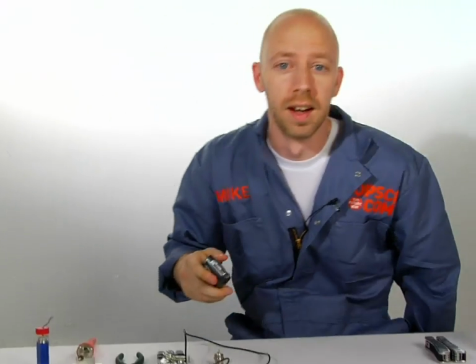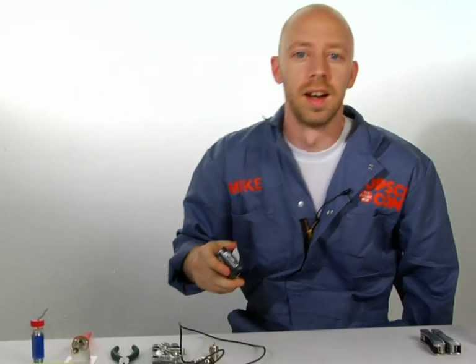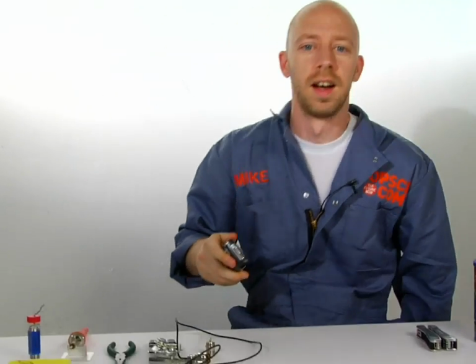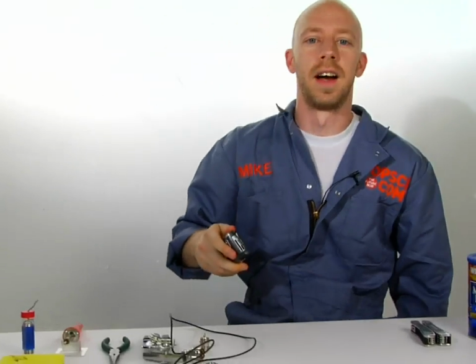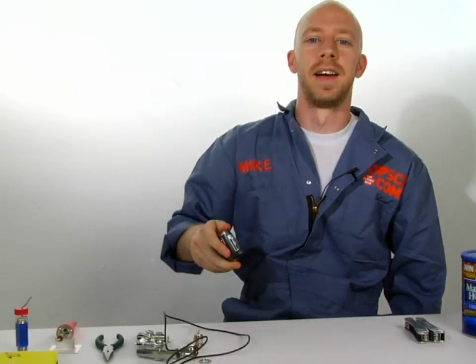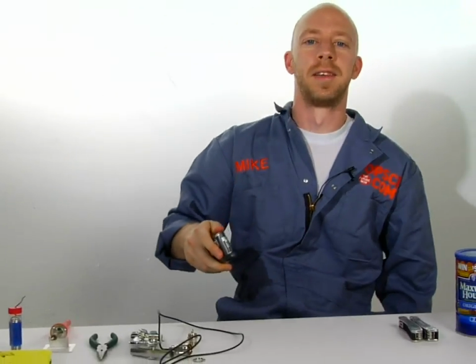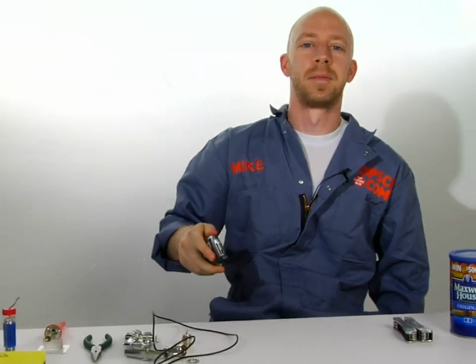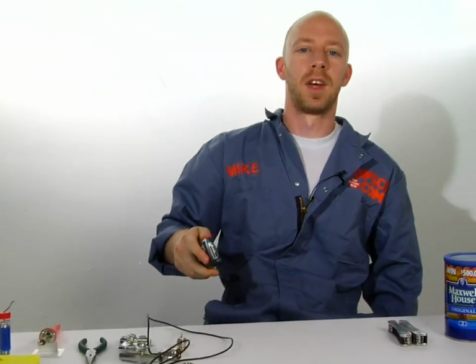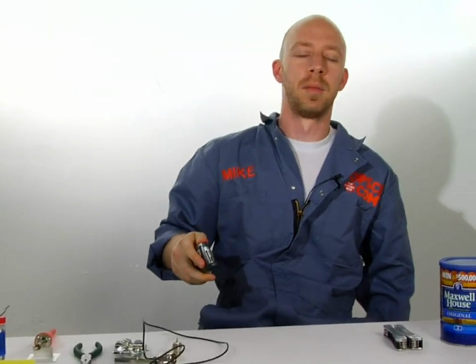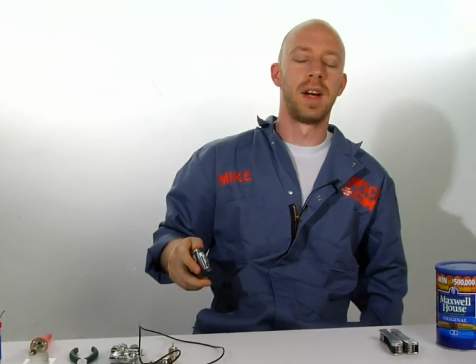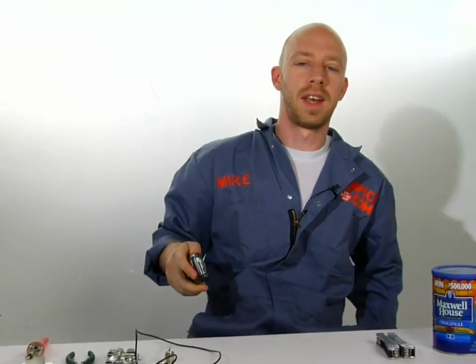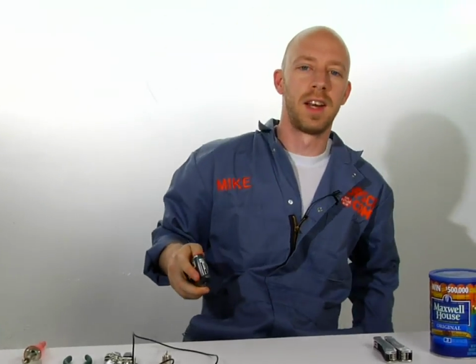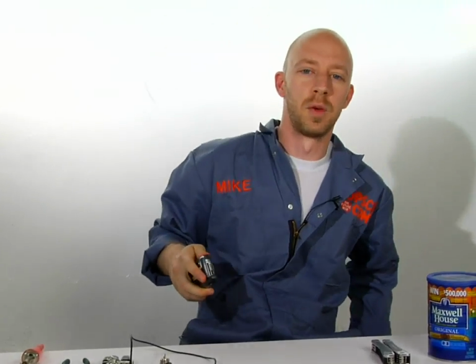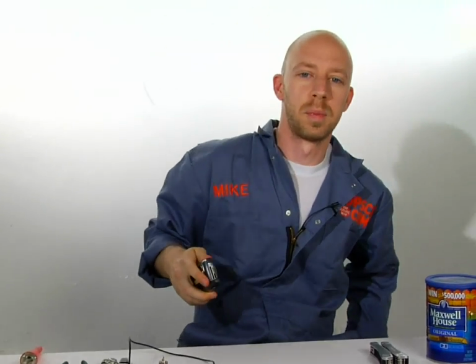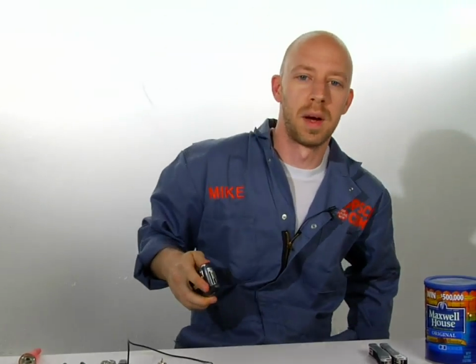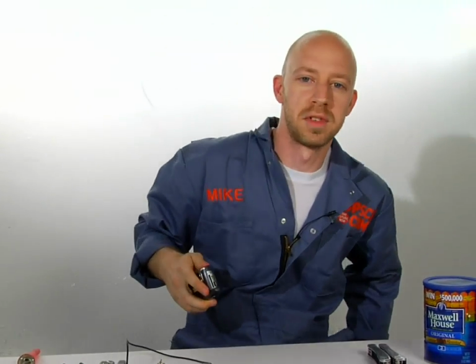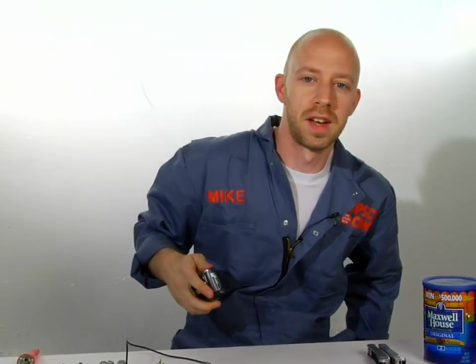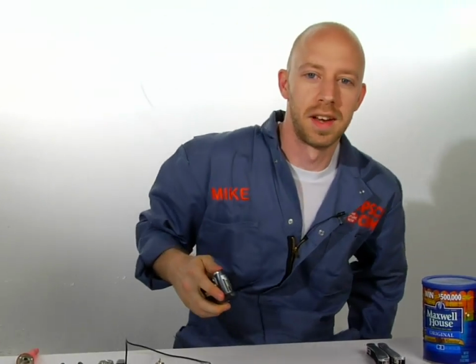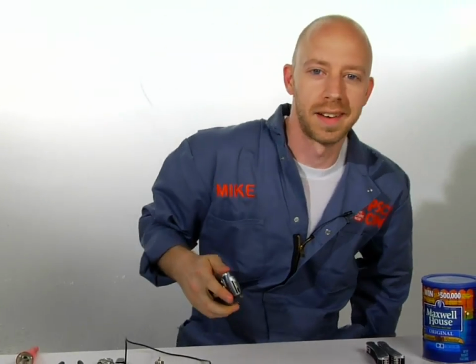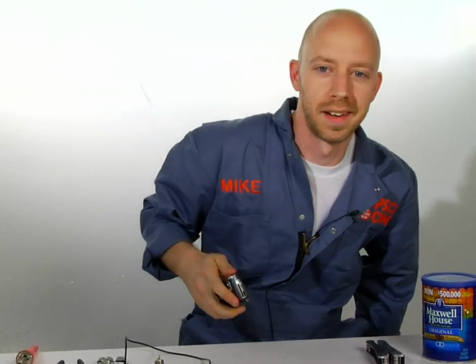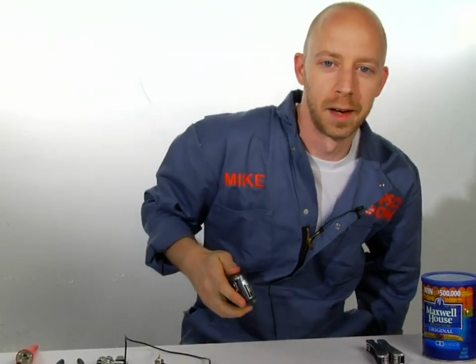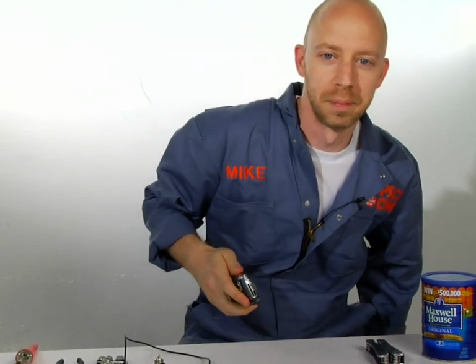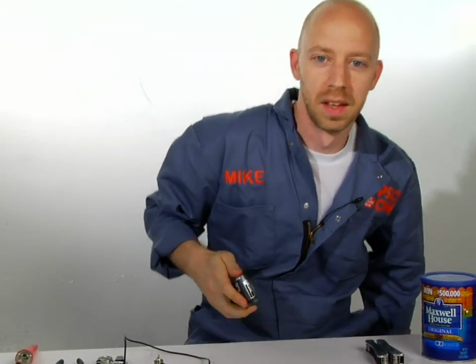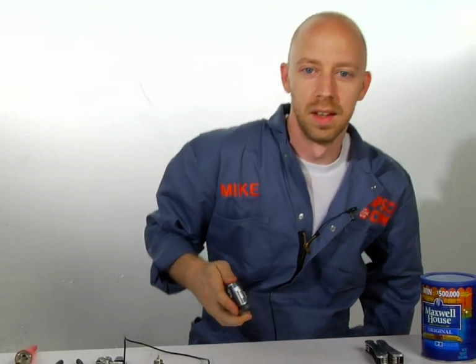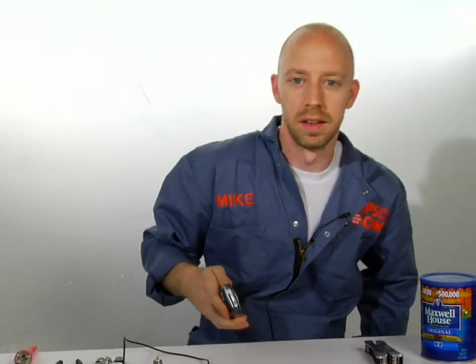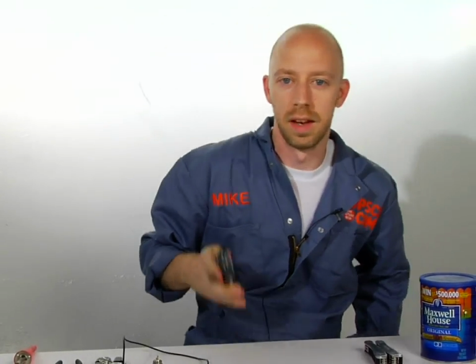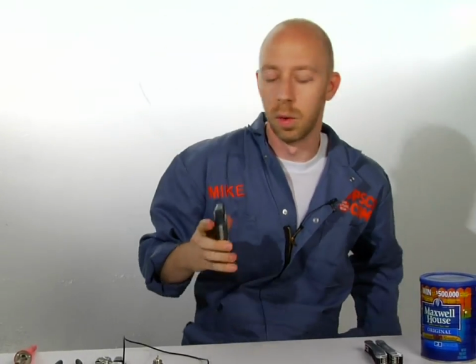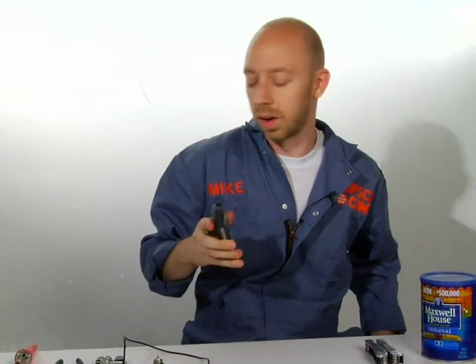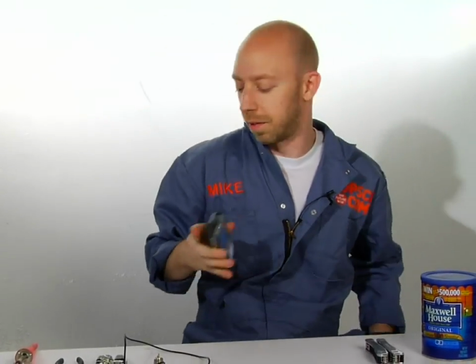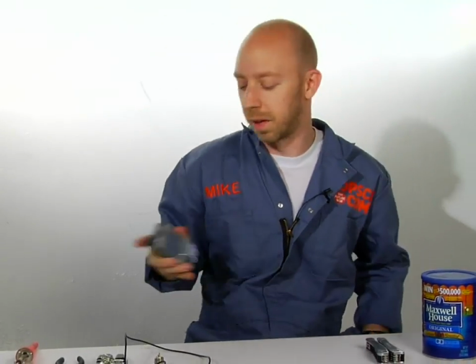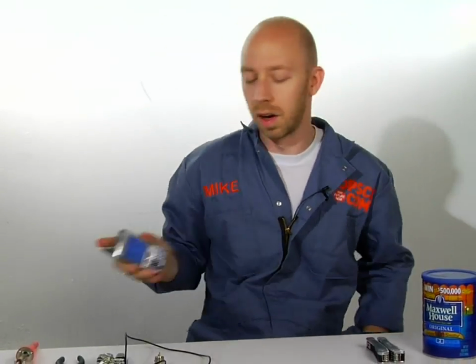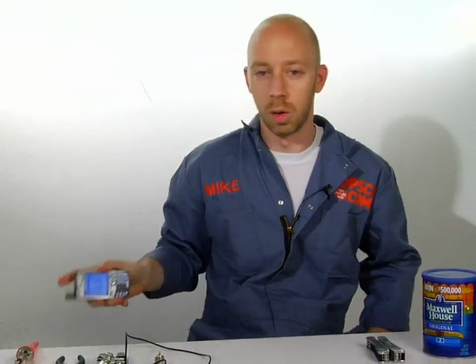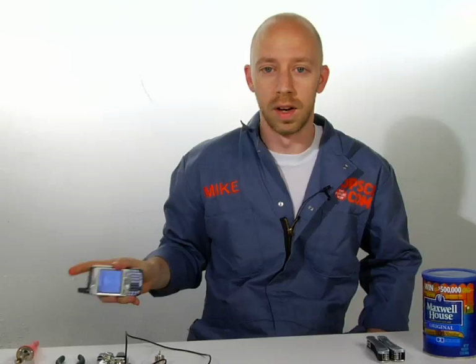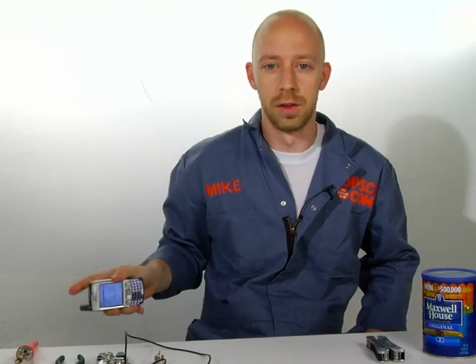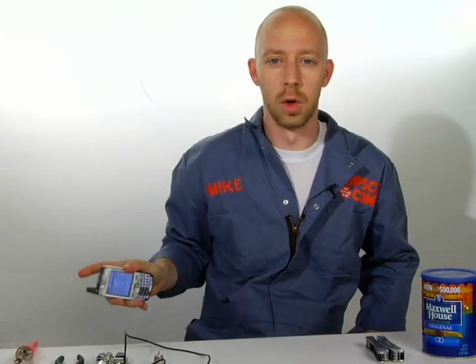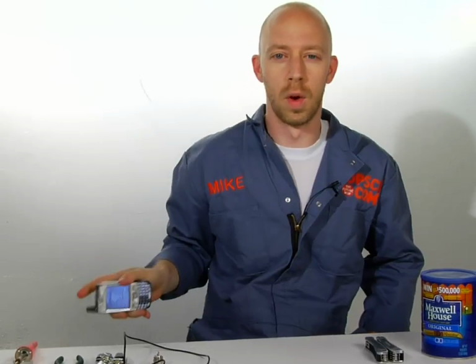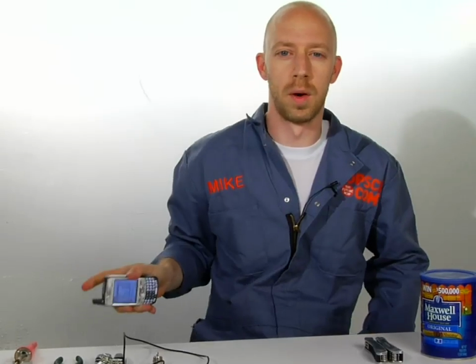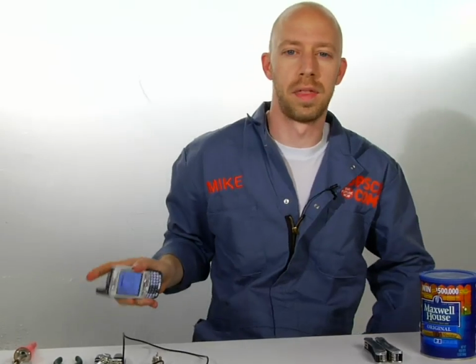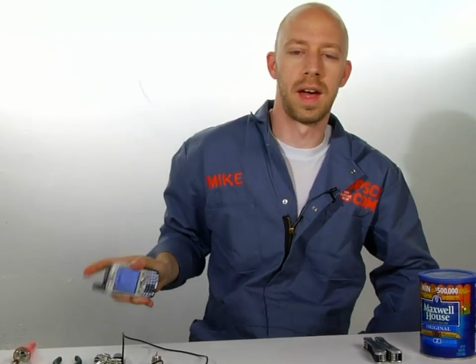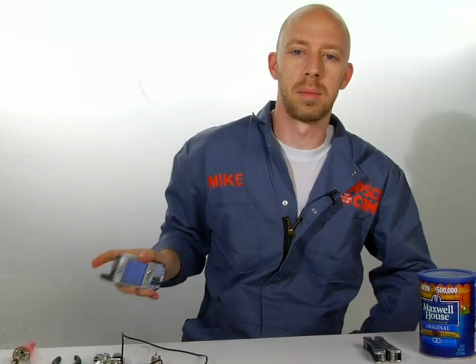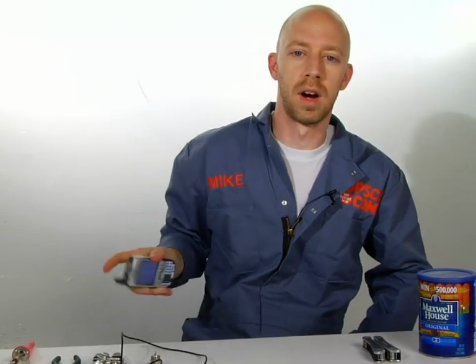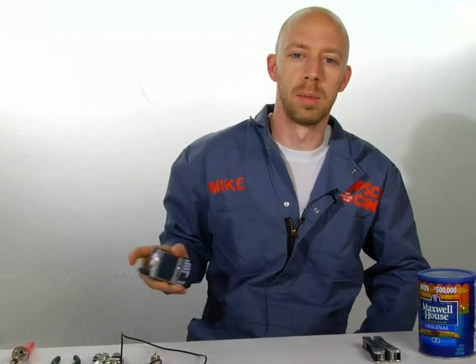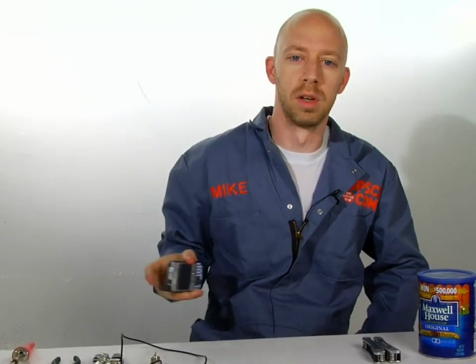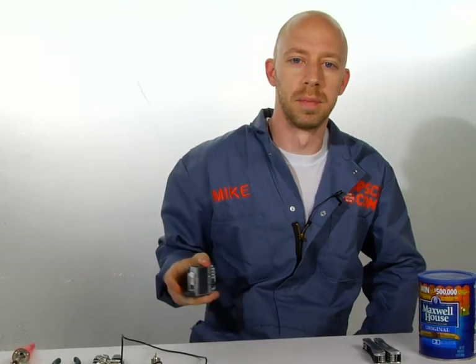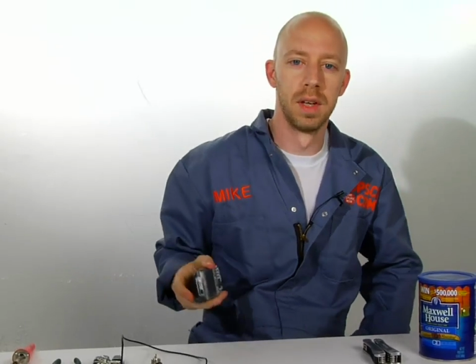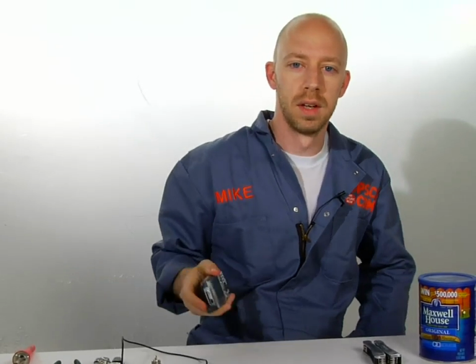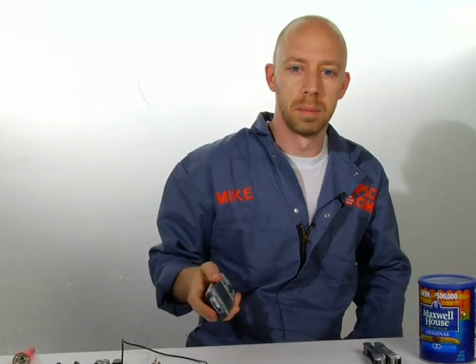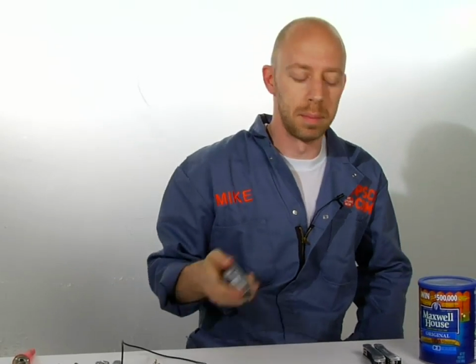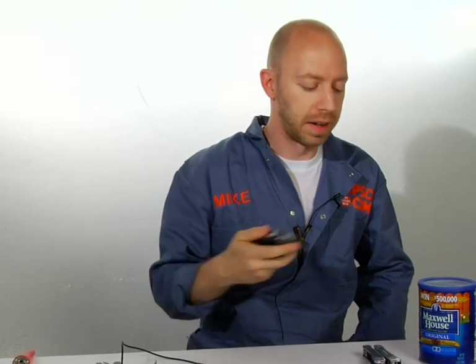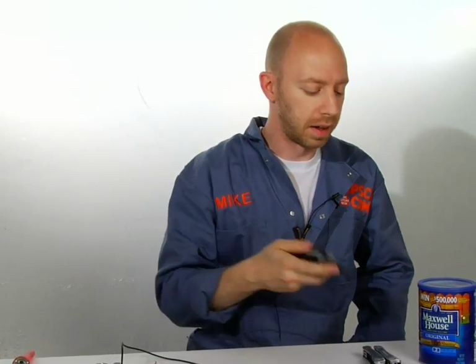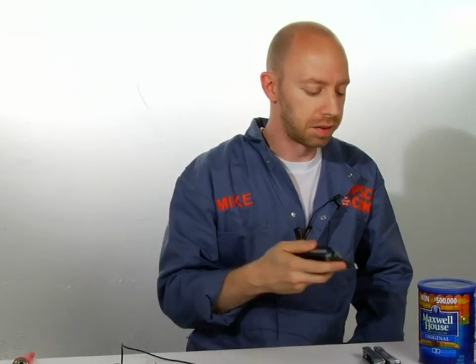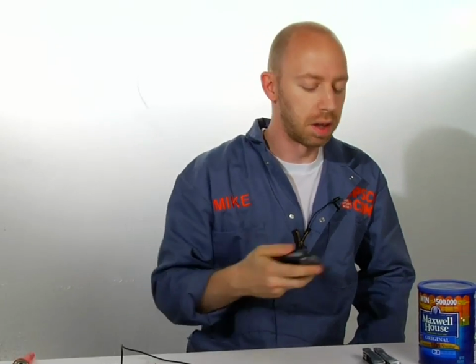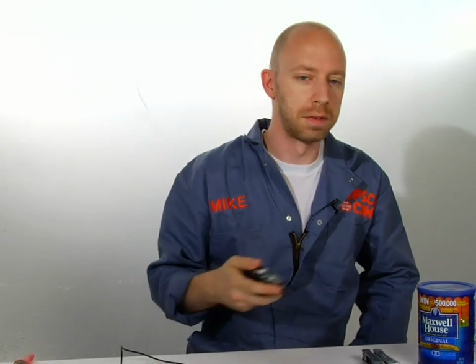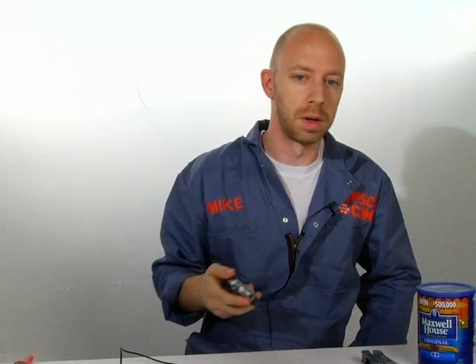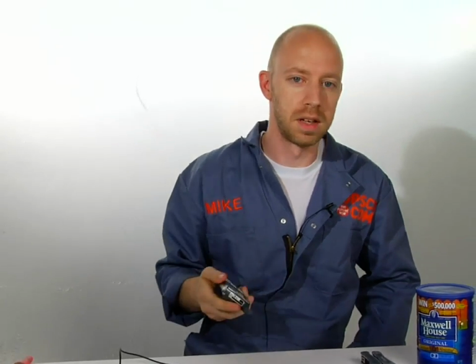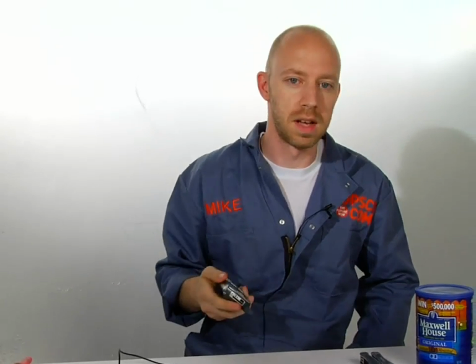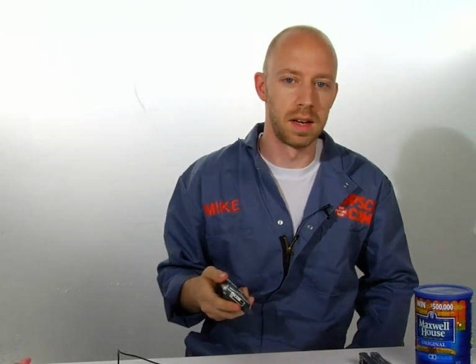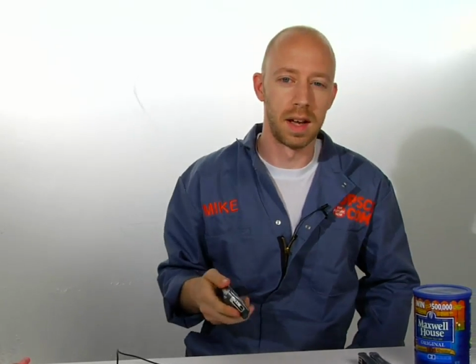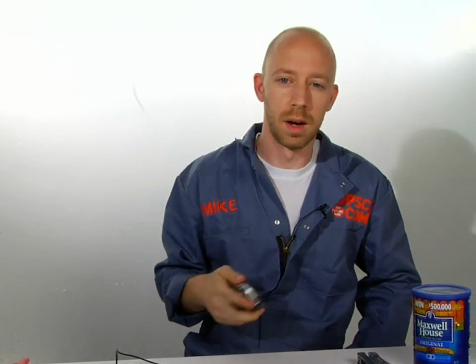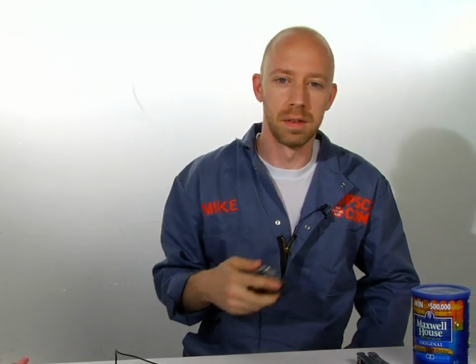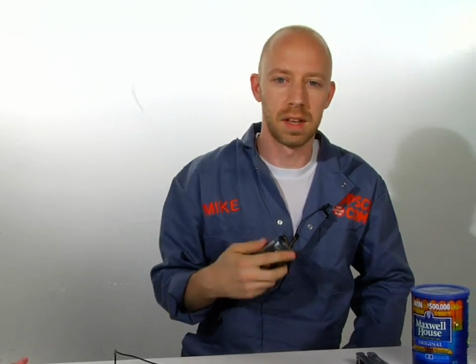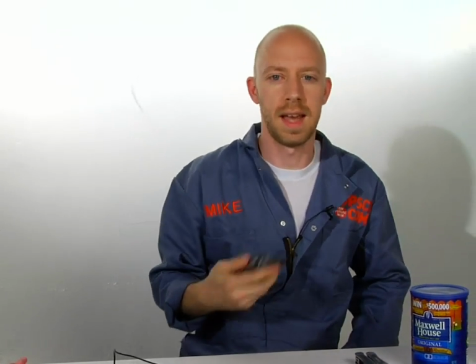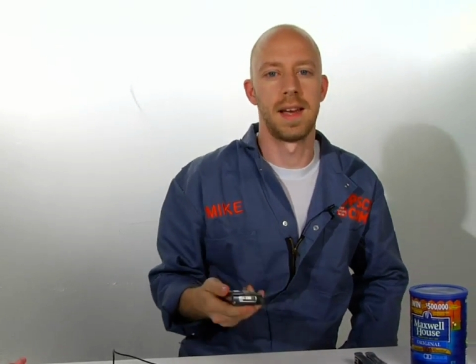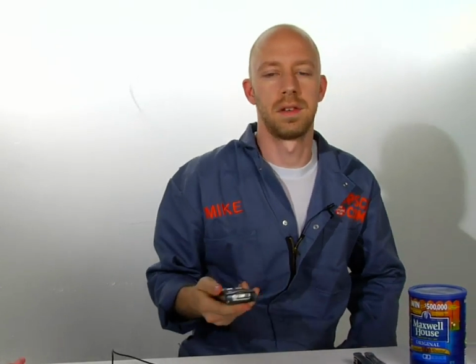Hi, I'm Mike Haney with PopSci.com. Today we're going to figure out a way to do away with that problem by making a cell phone antenna out of cans.